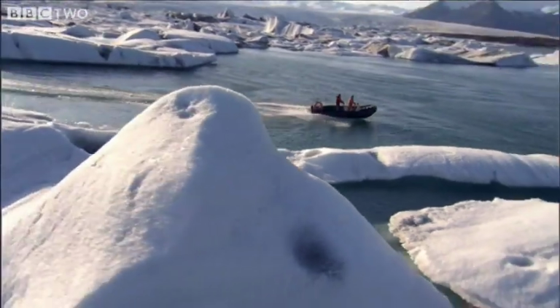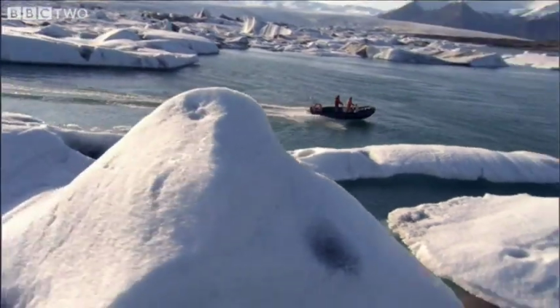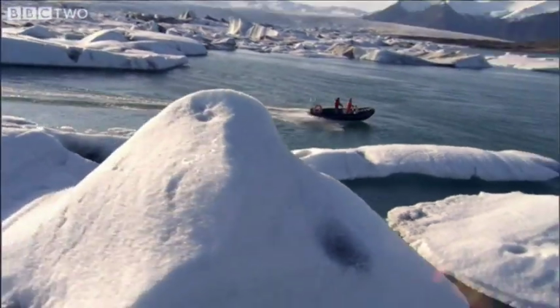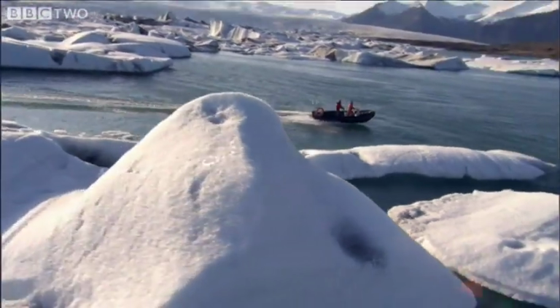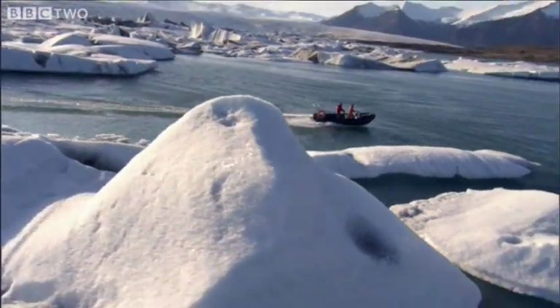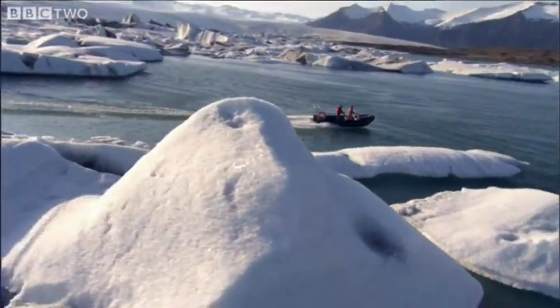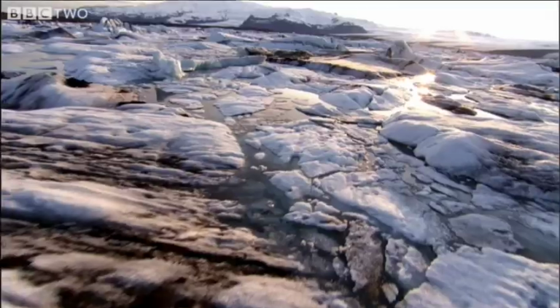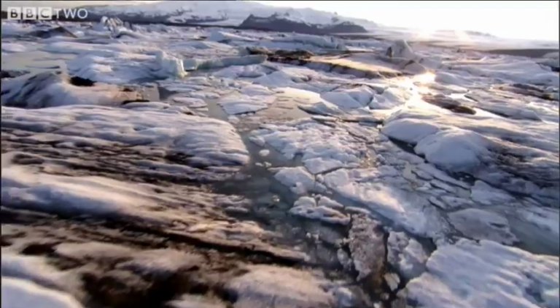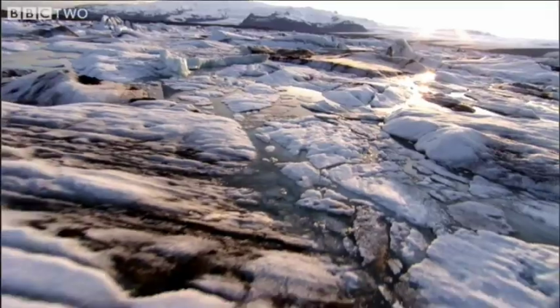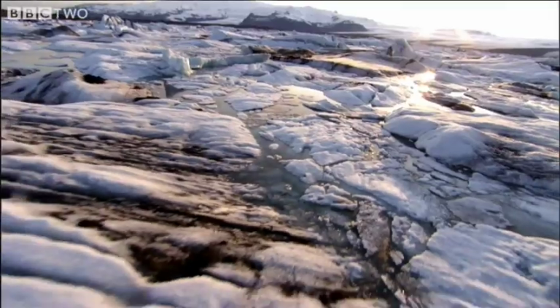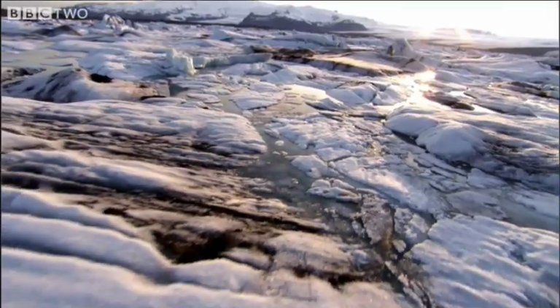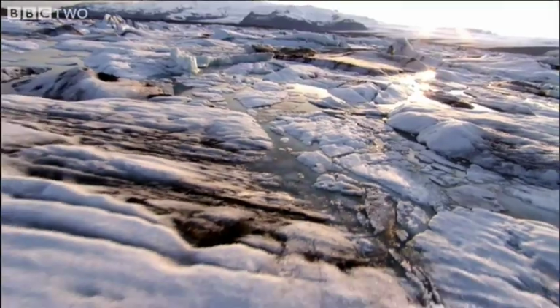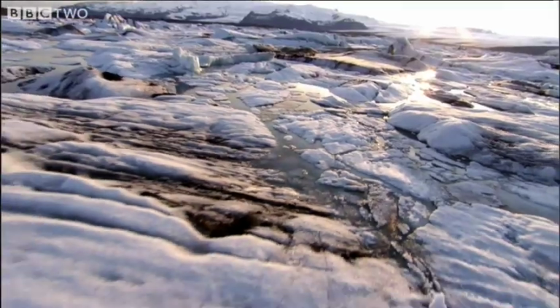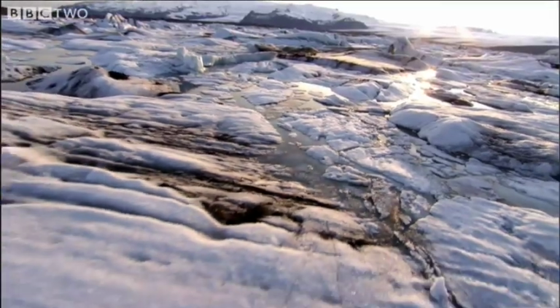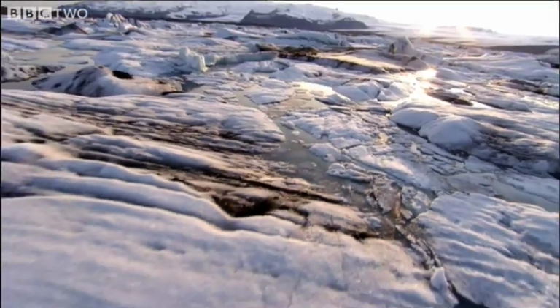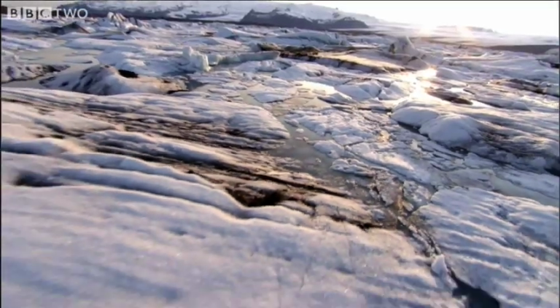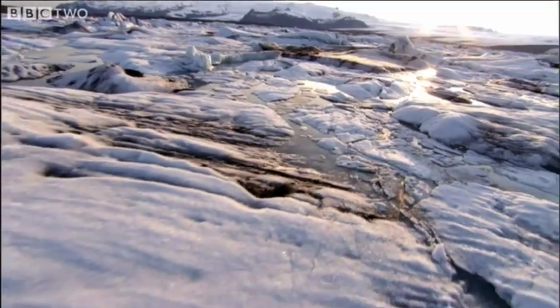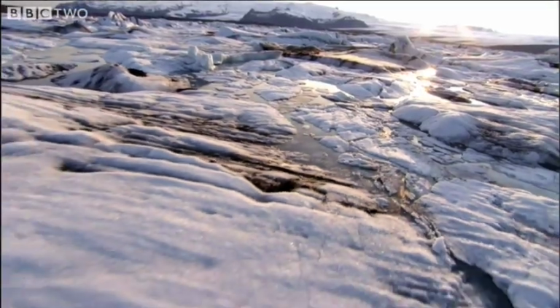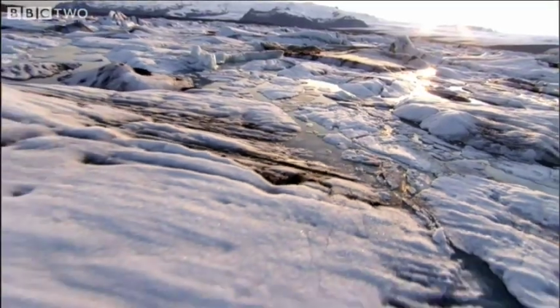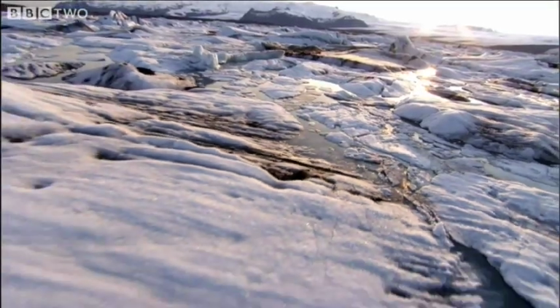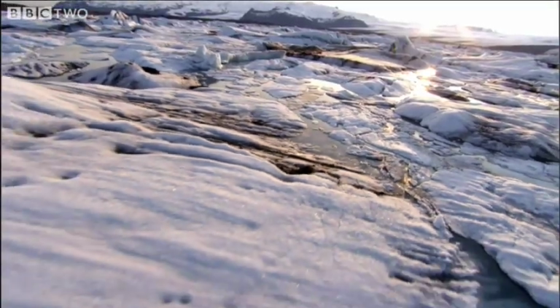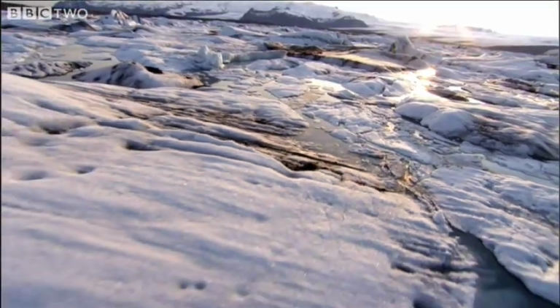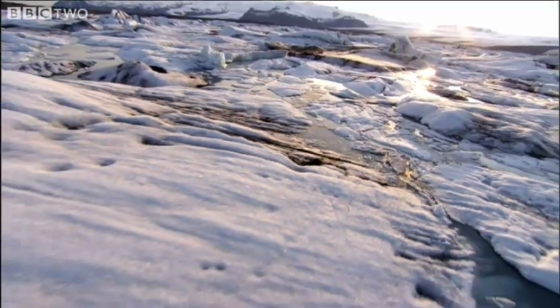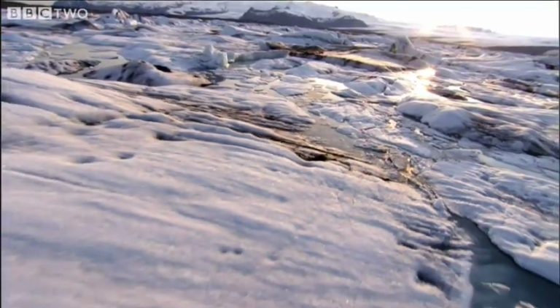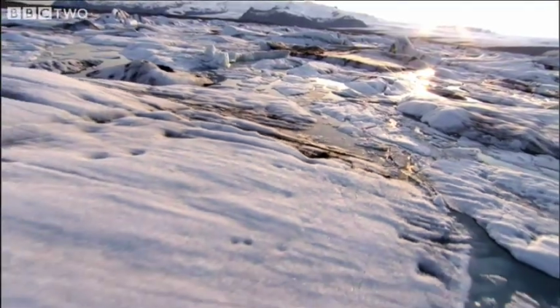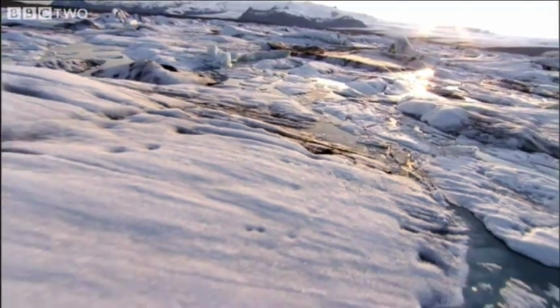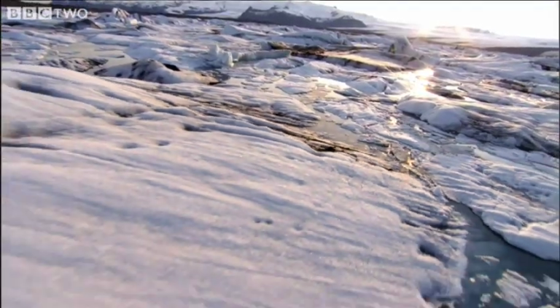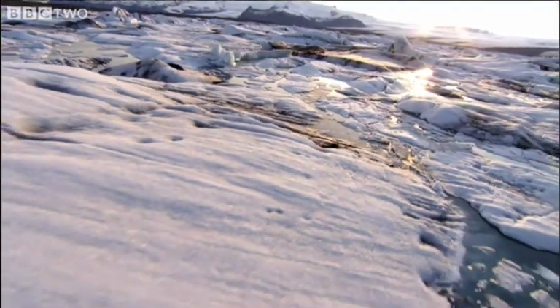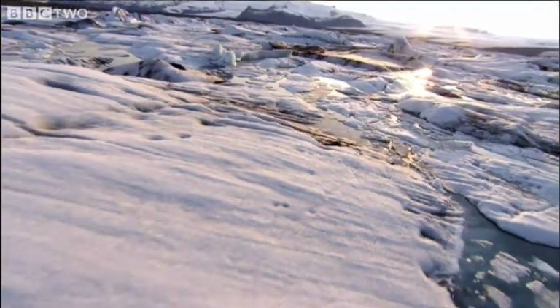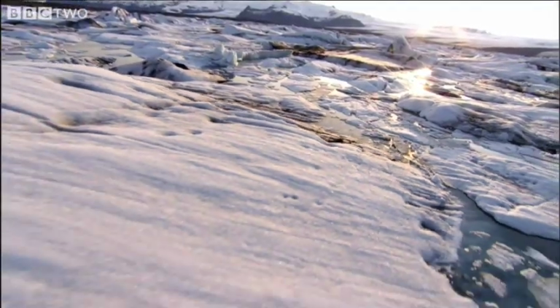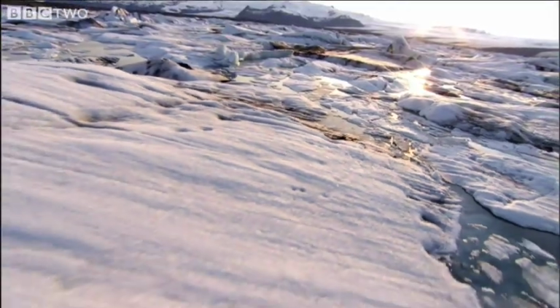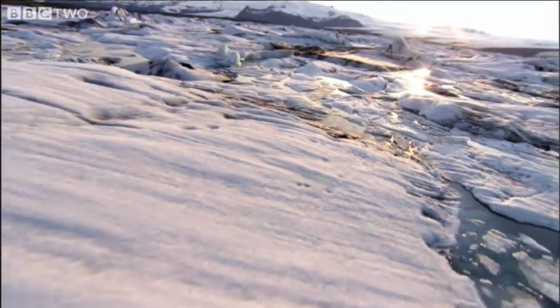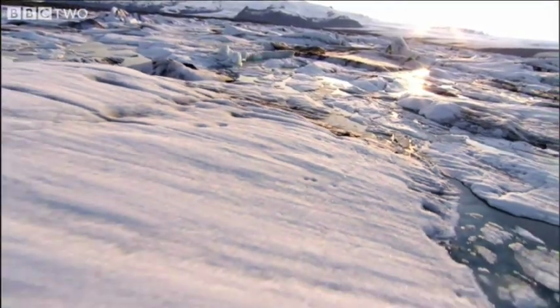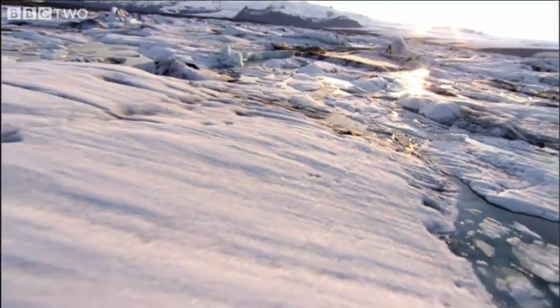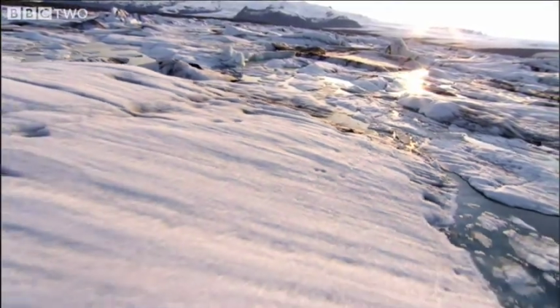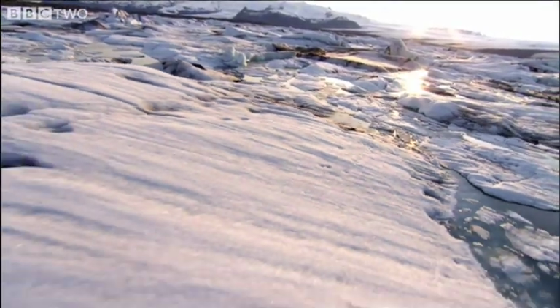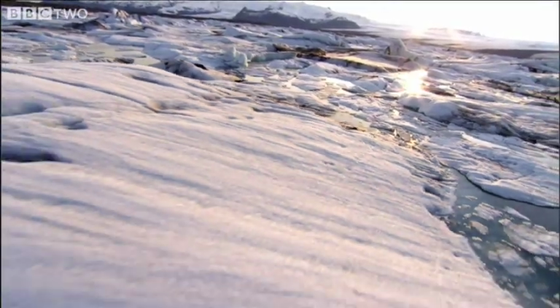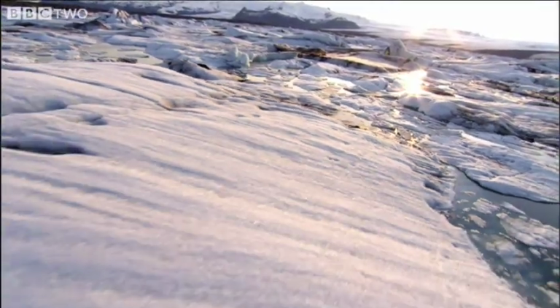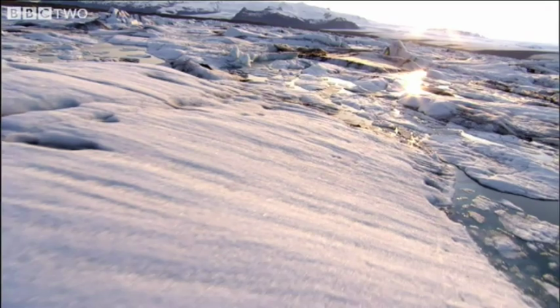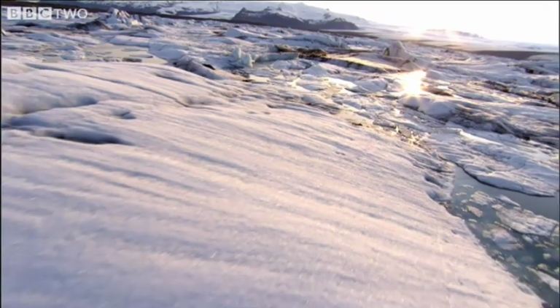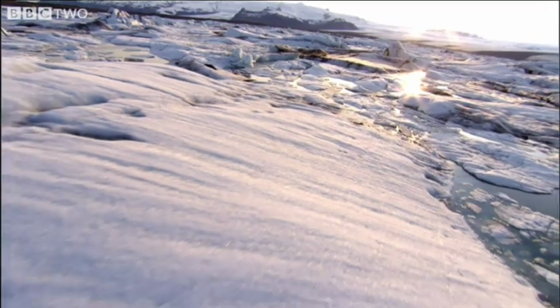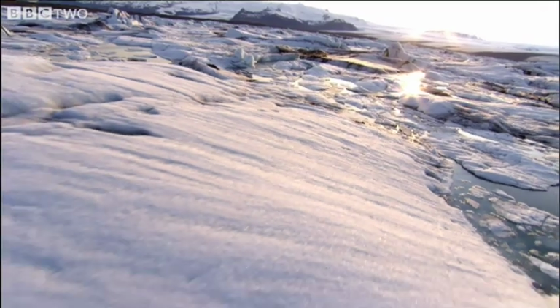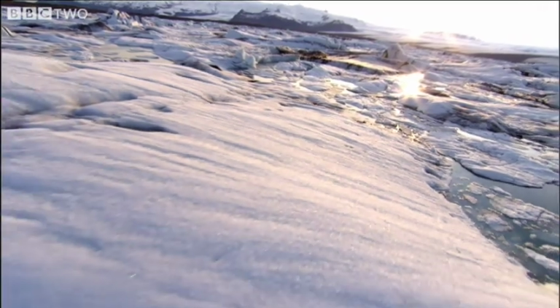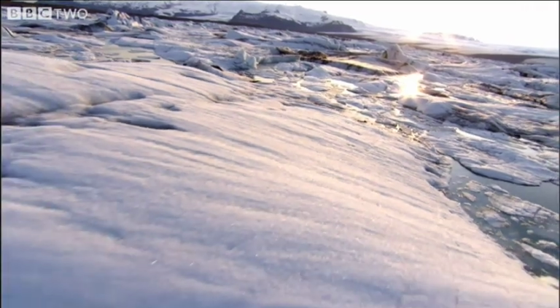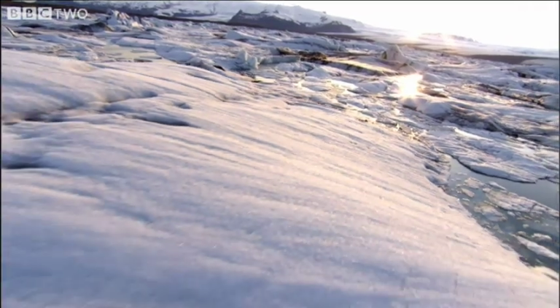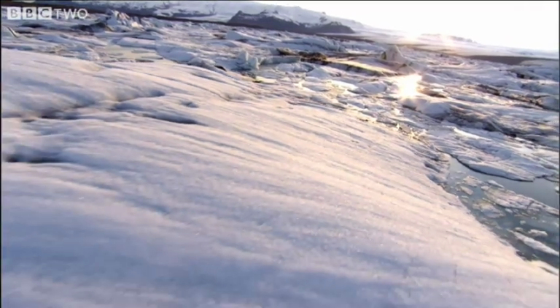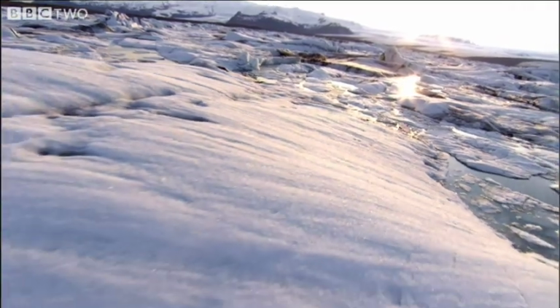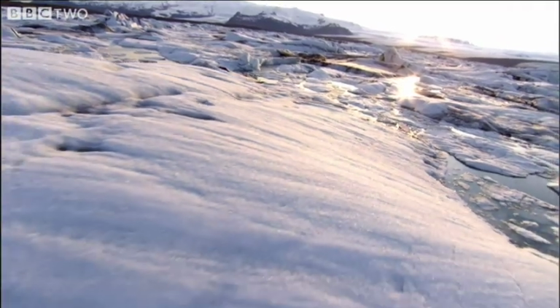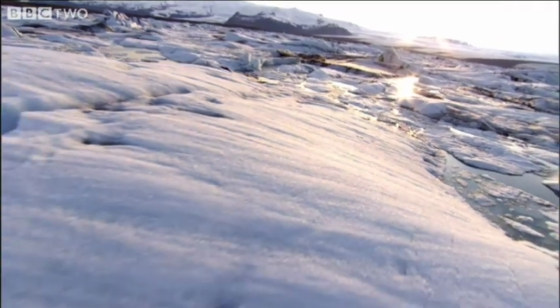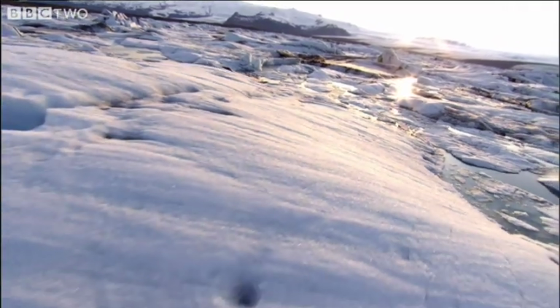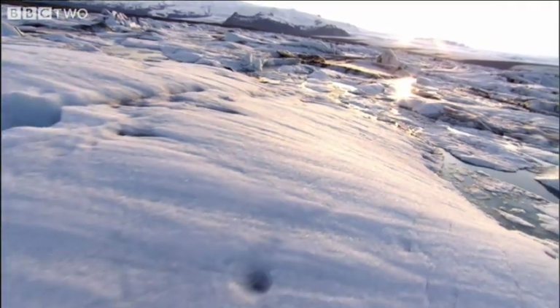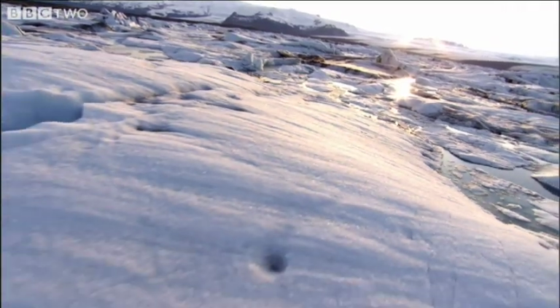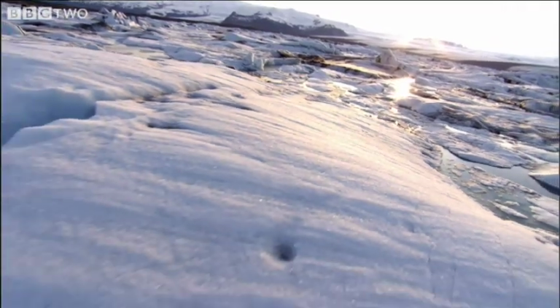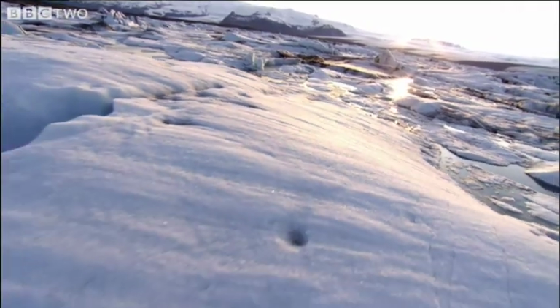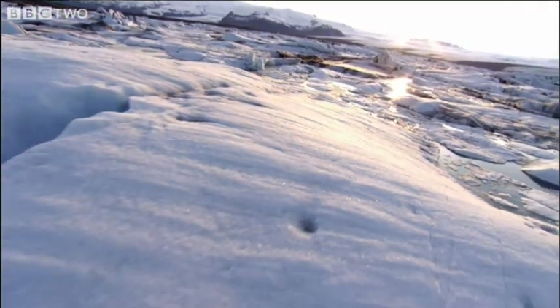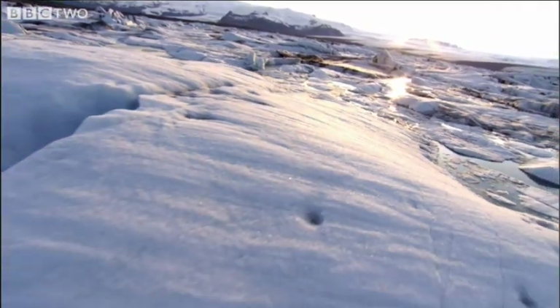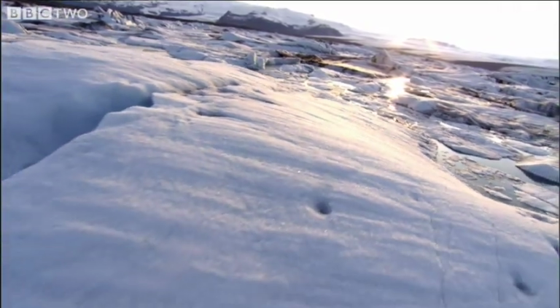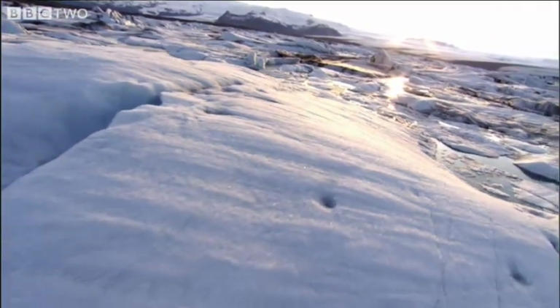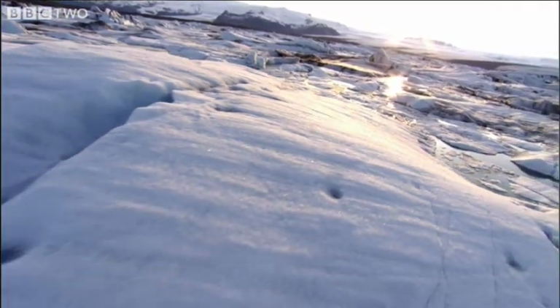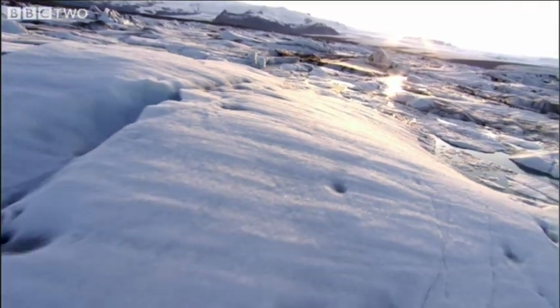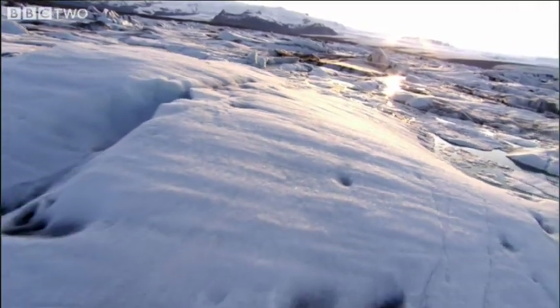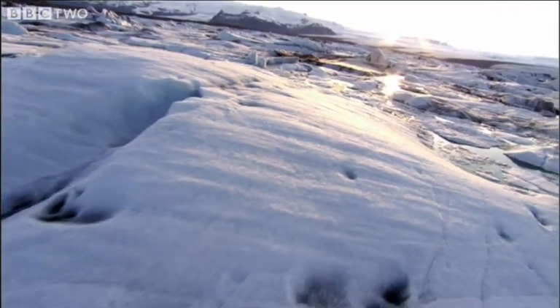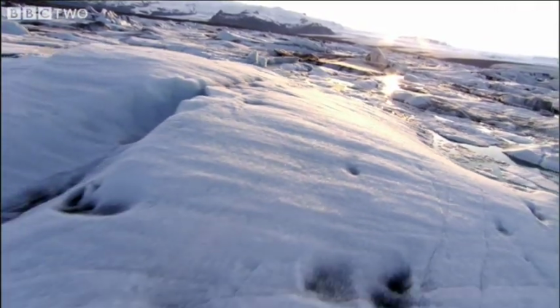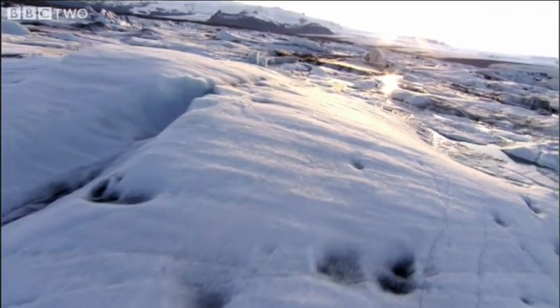To try to understand the true nature of Saturn's rings, I've come to this glacial lagoon in Iceland.